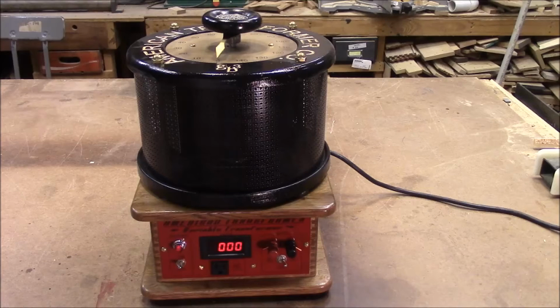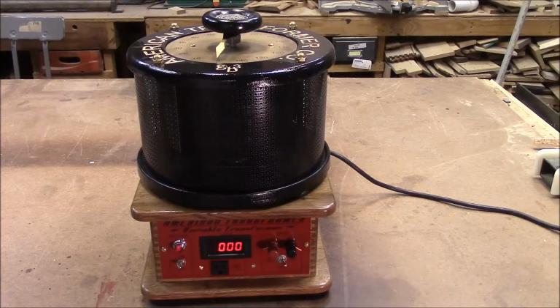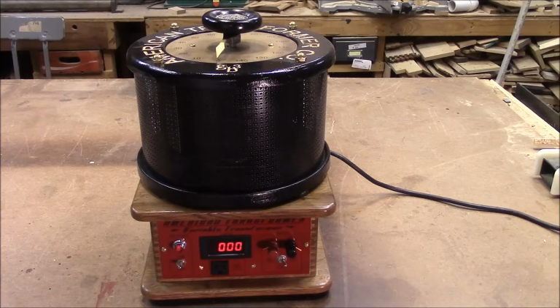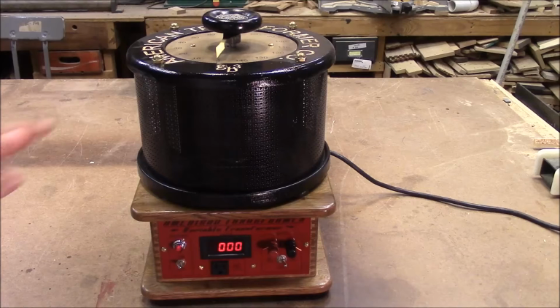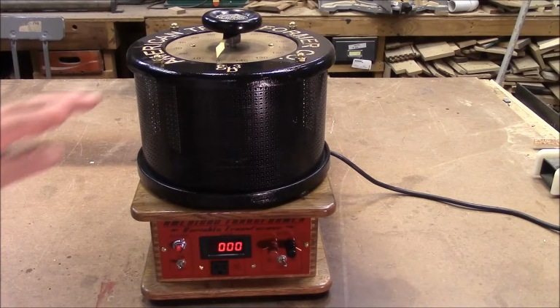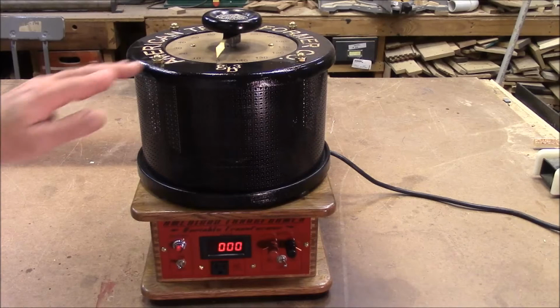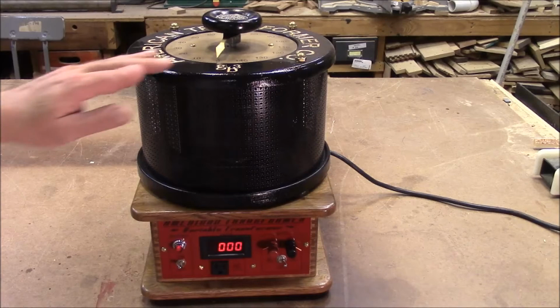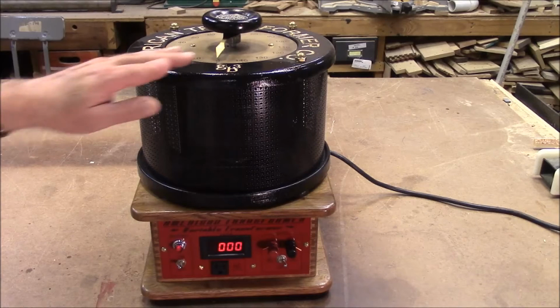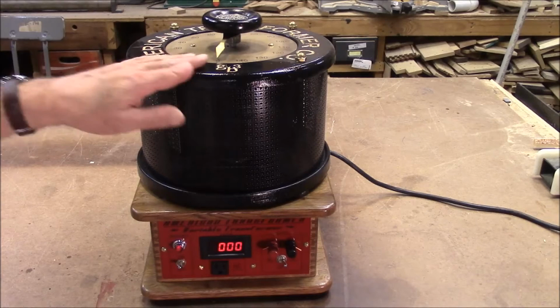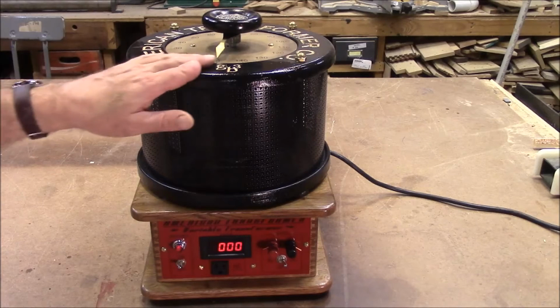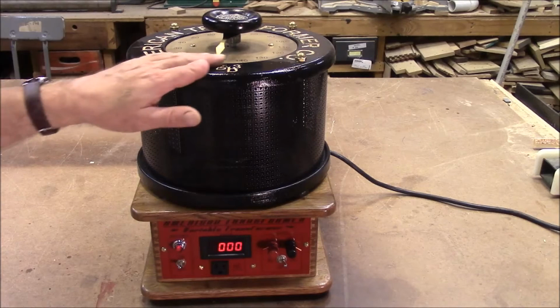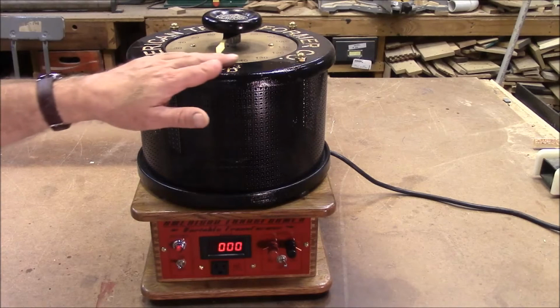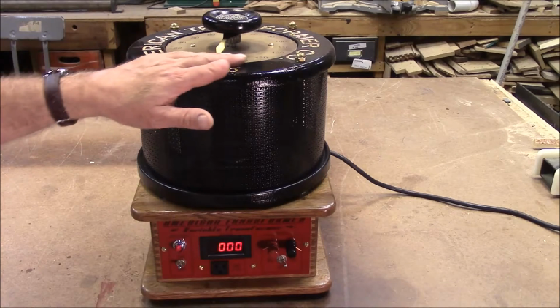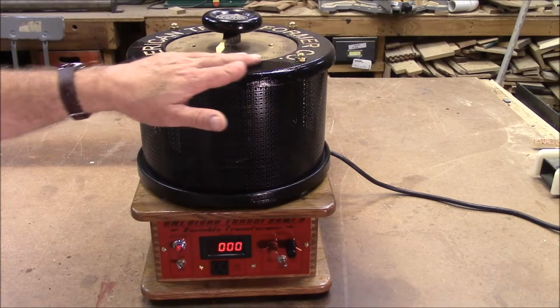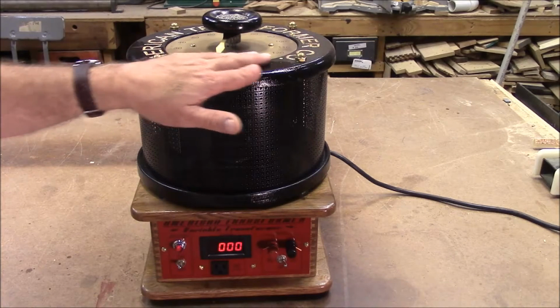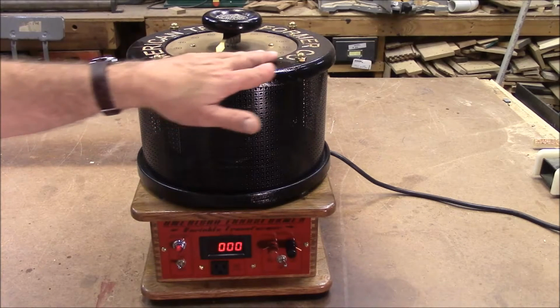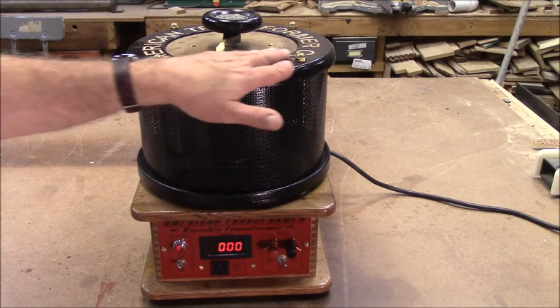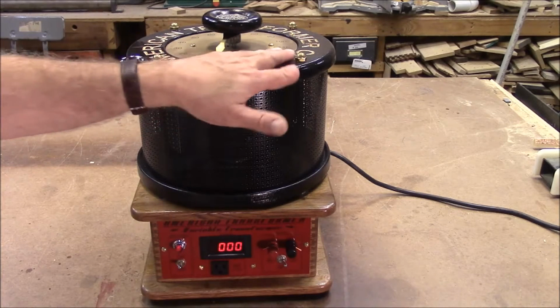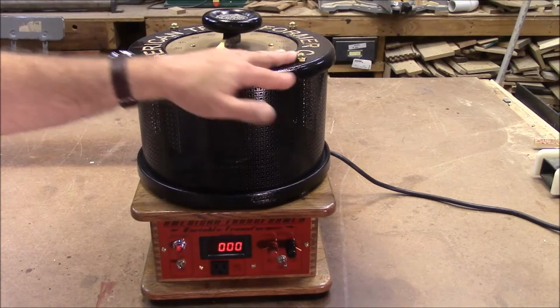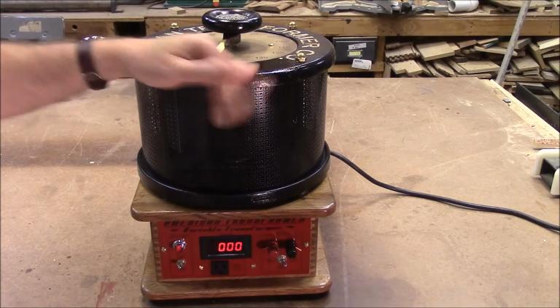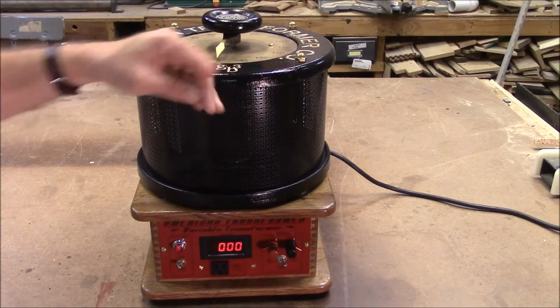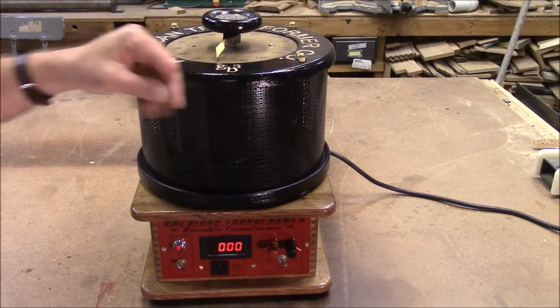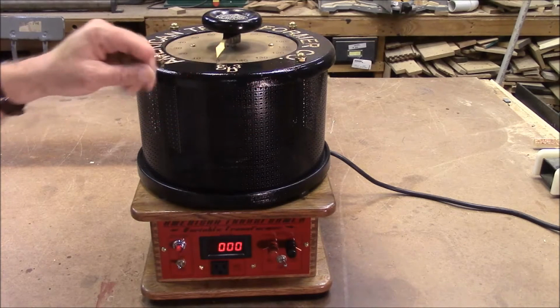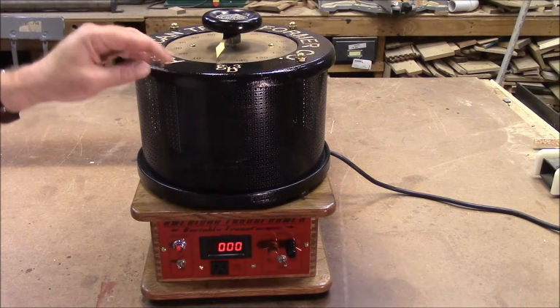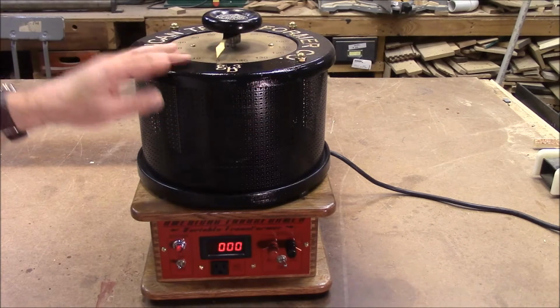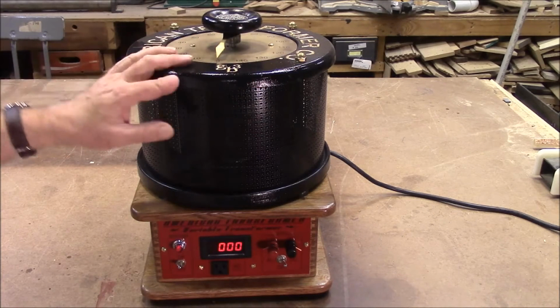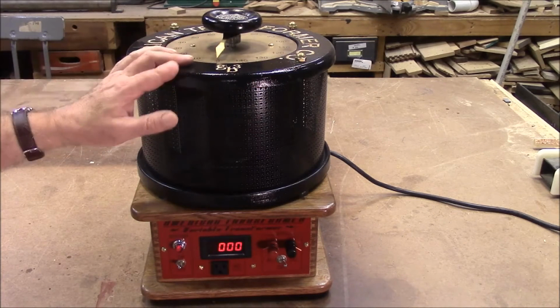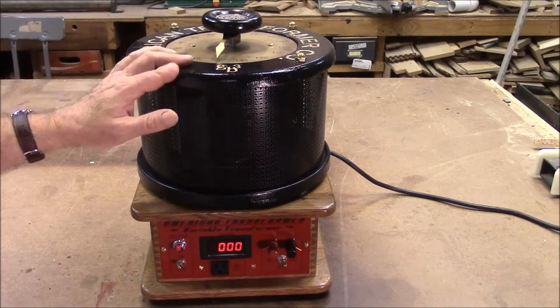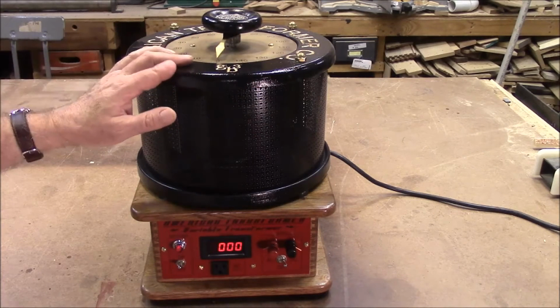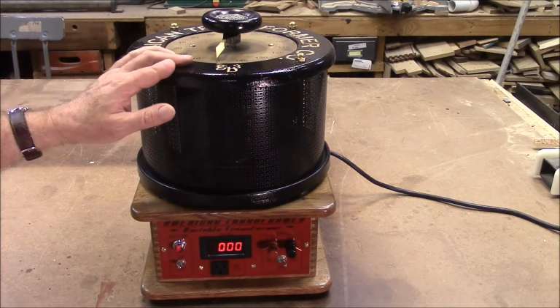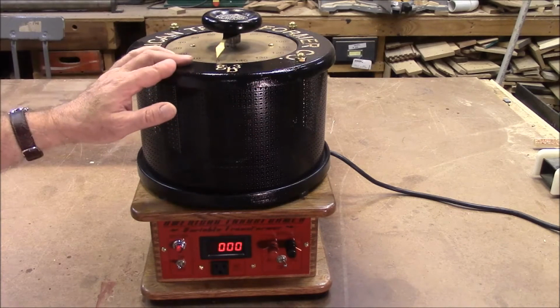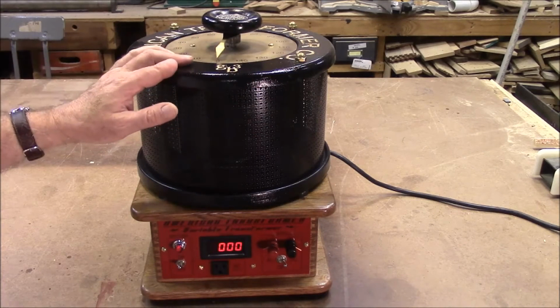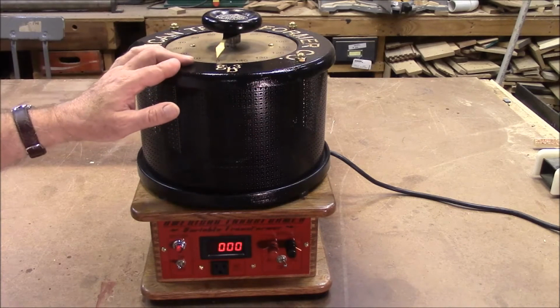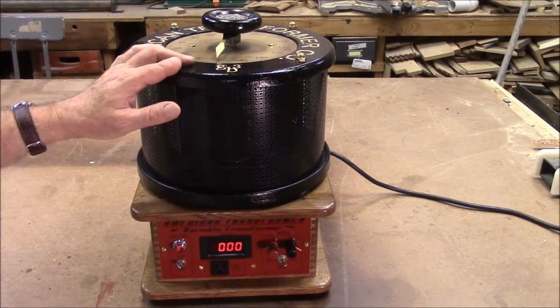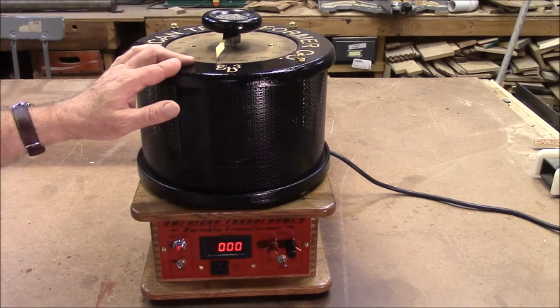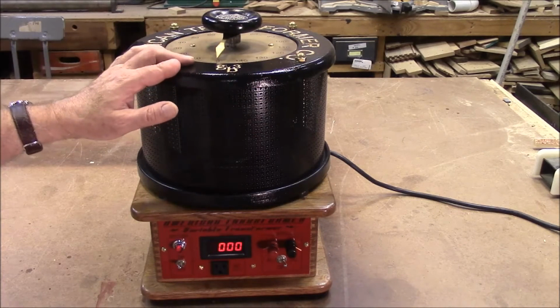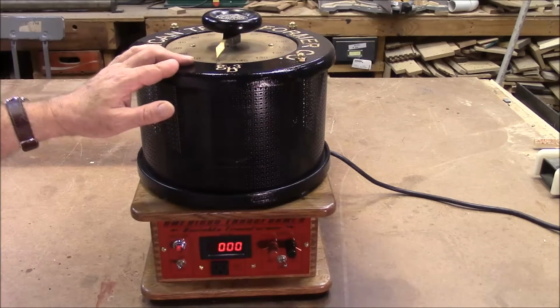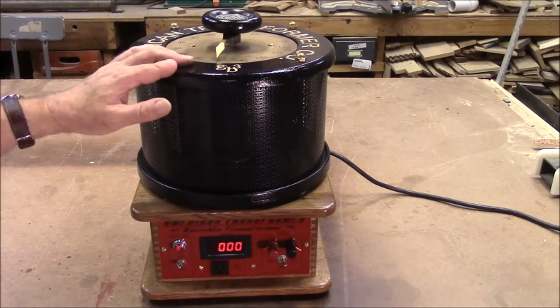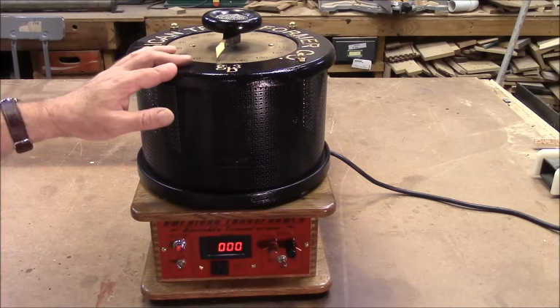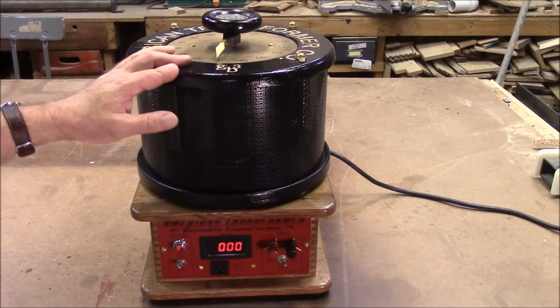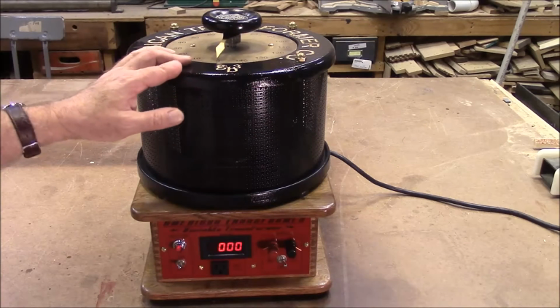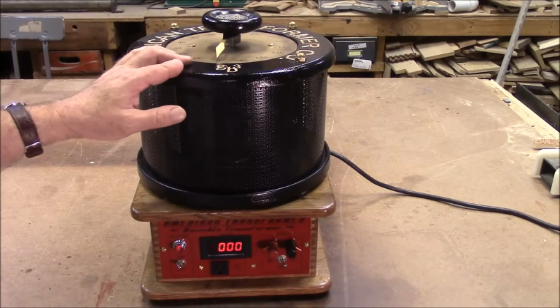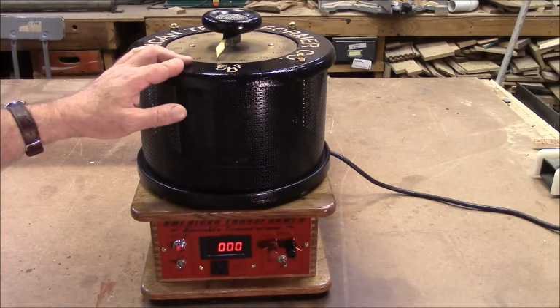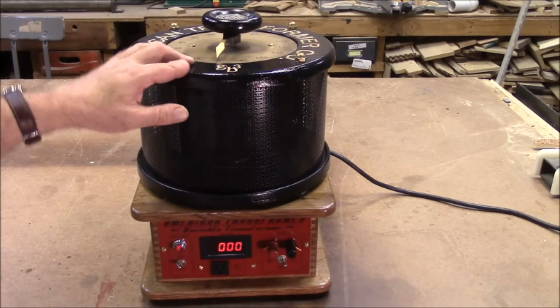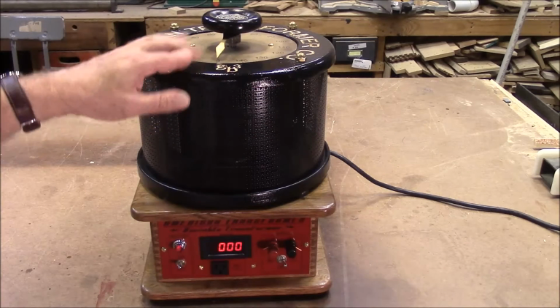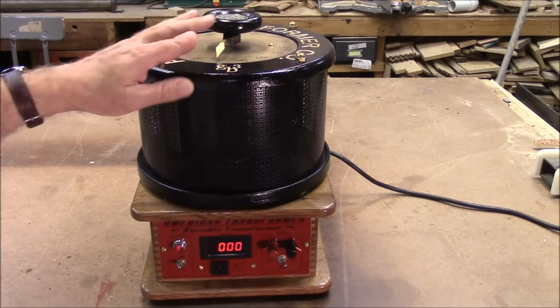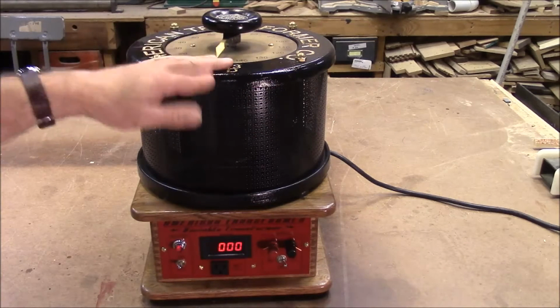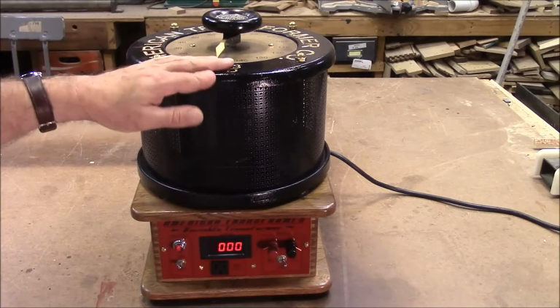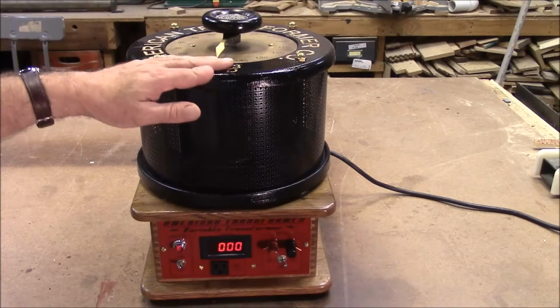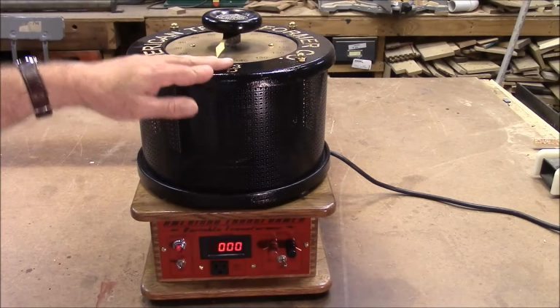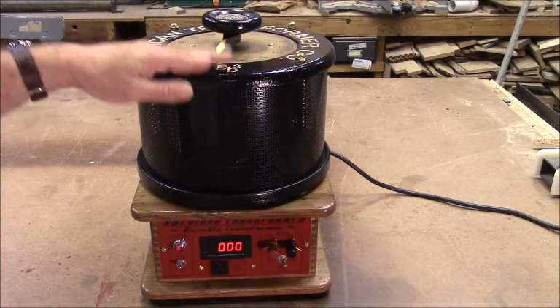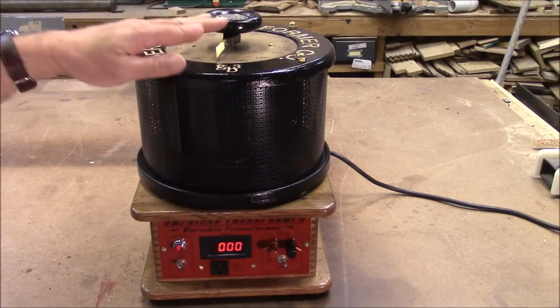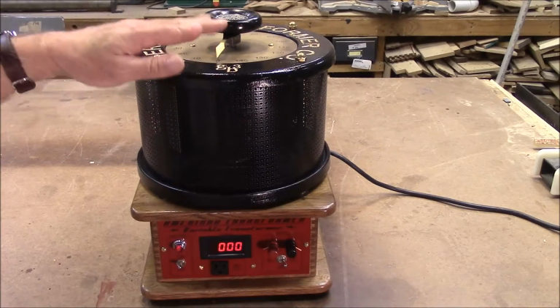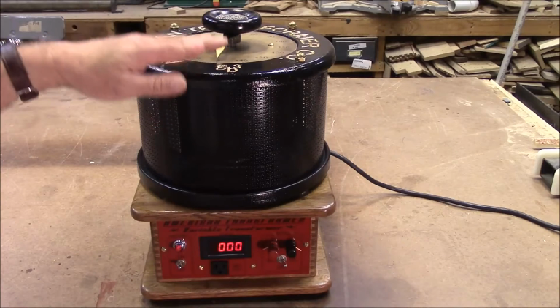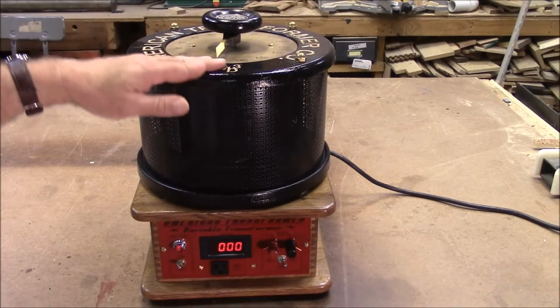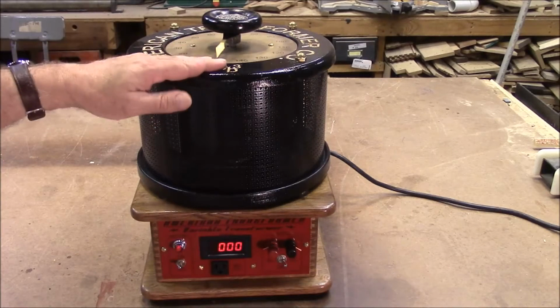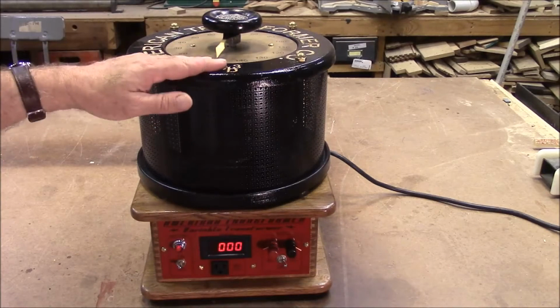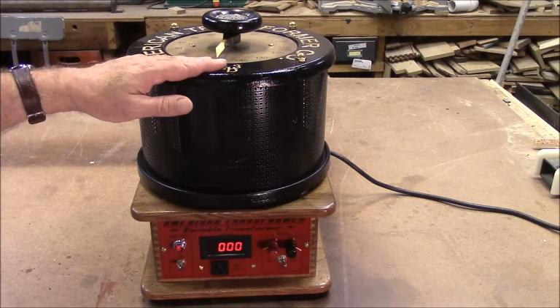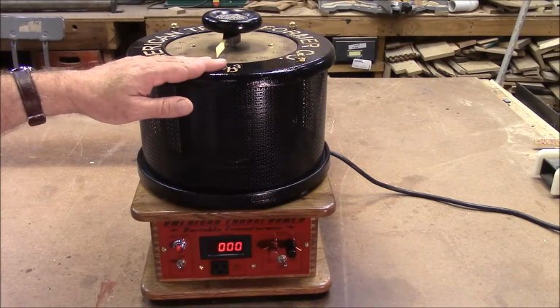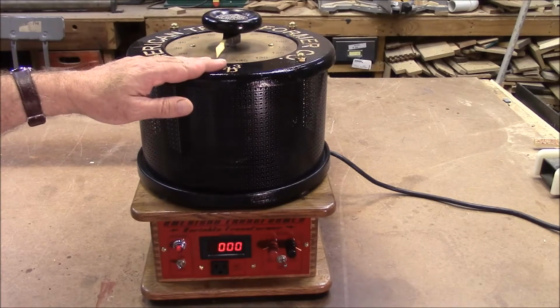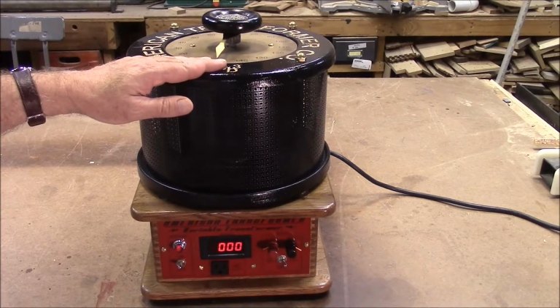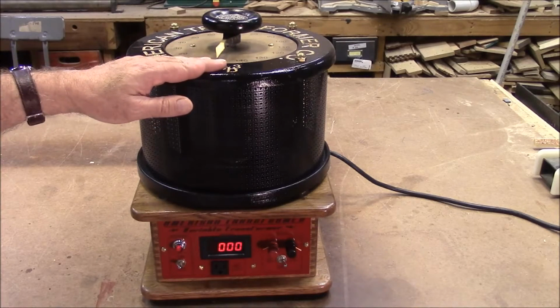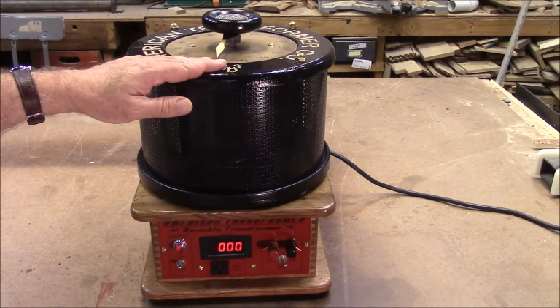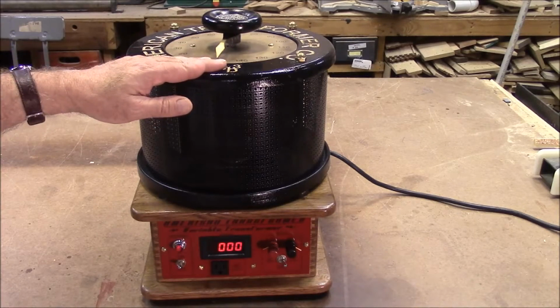This is the next project. It's going to be a series of videos. It's about a rheostat, or a variable transformer.